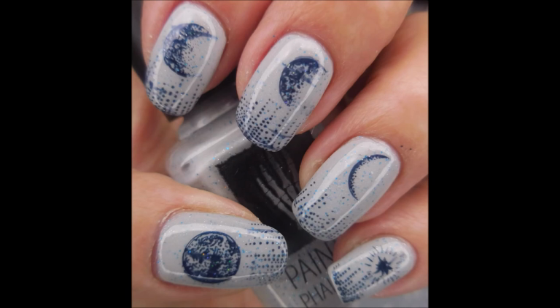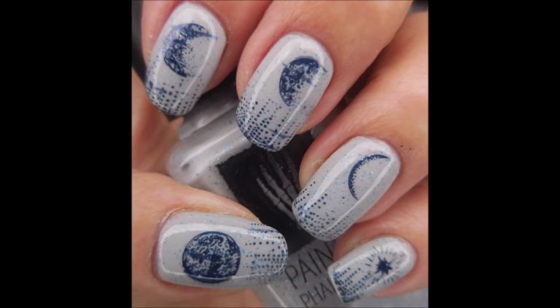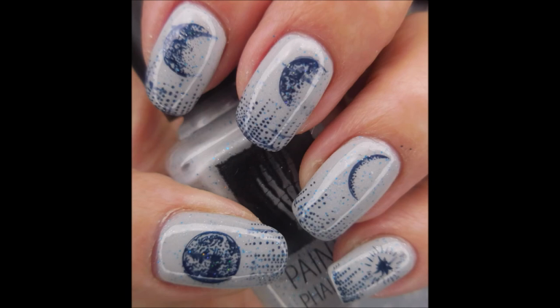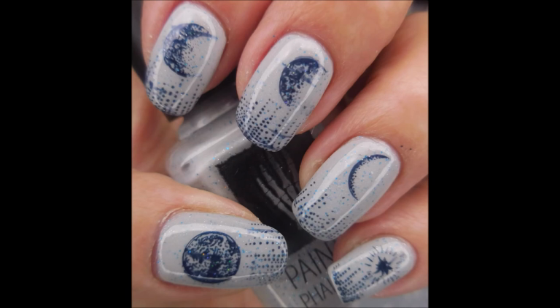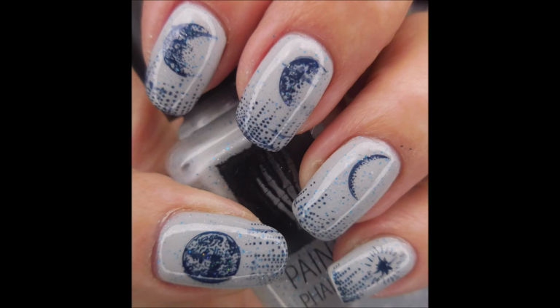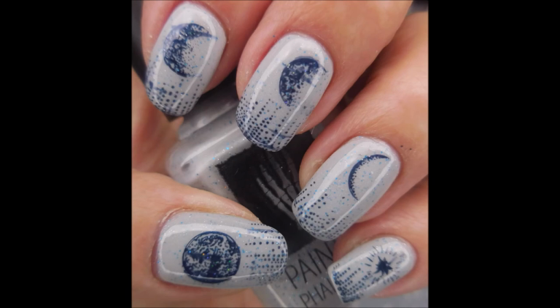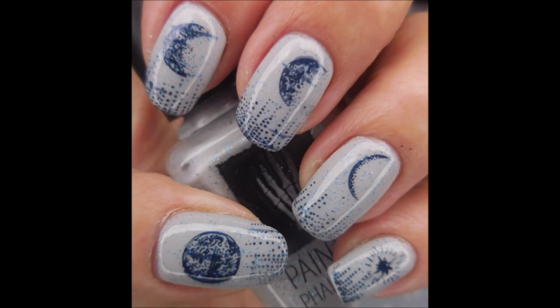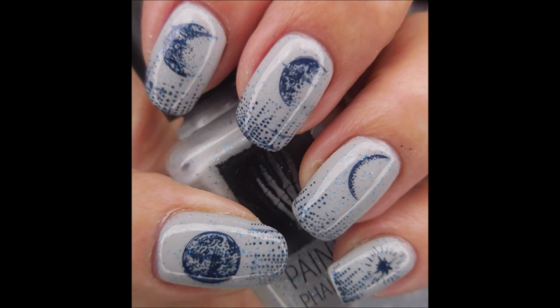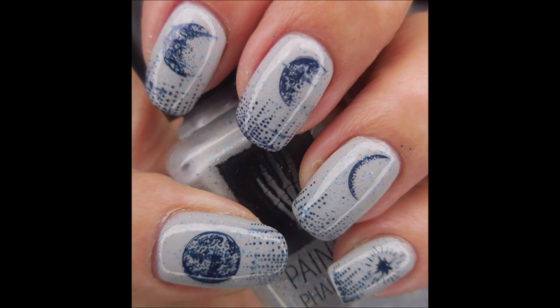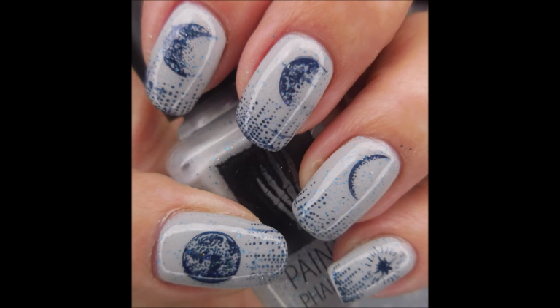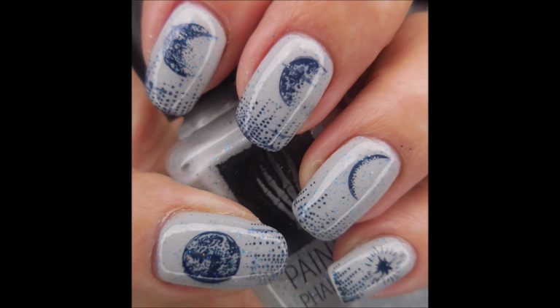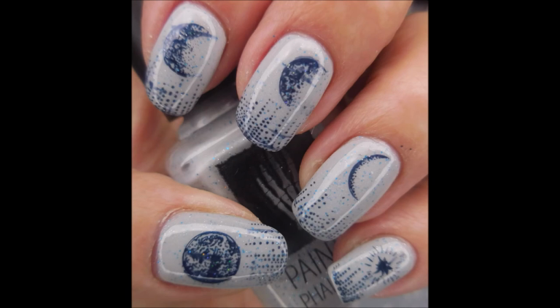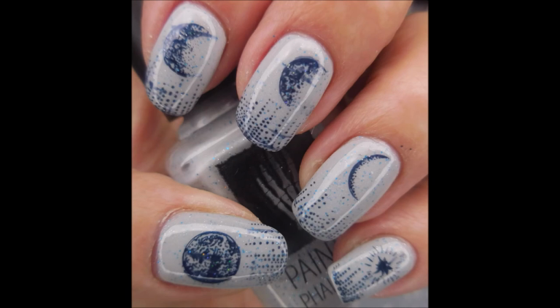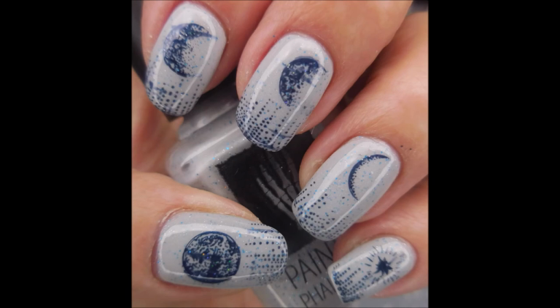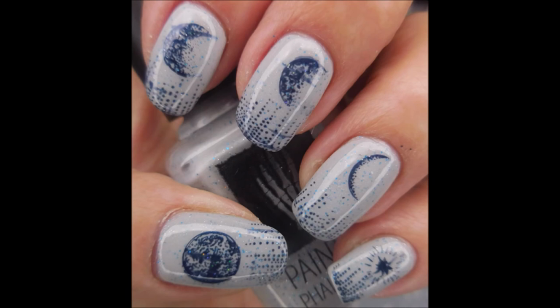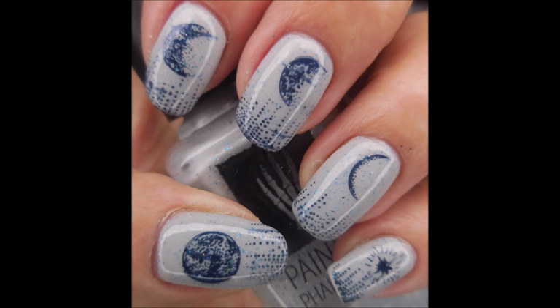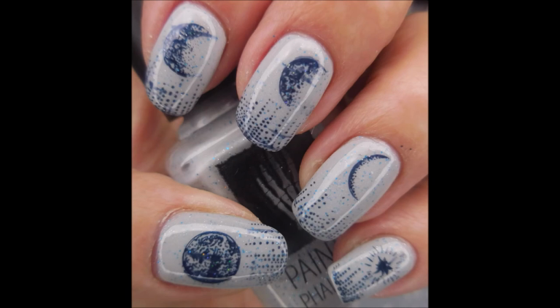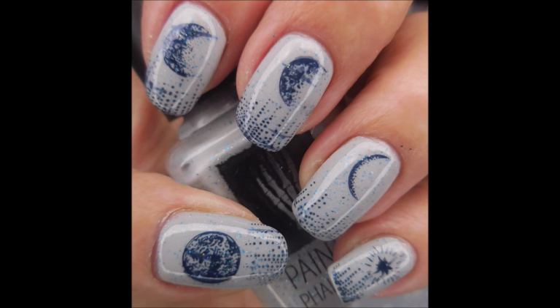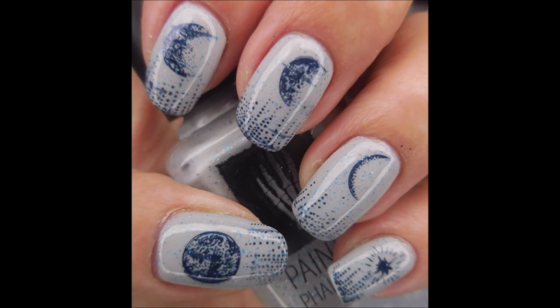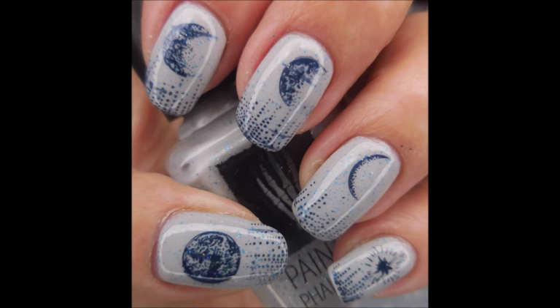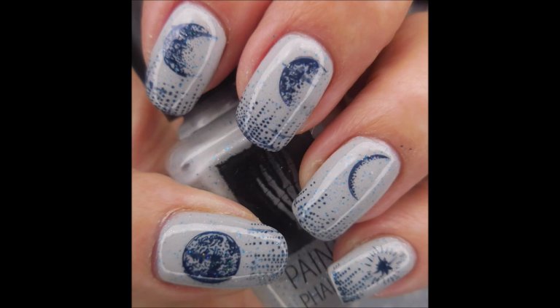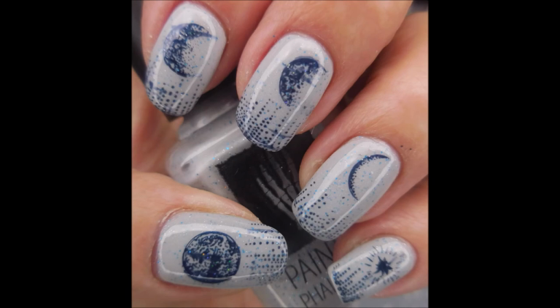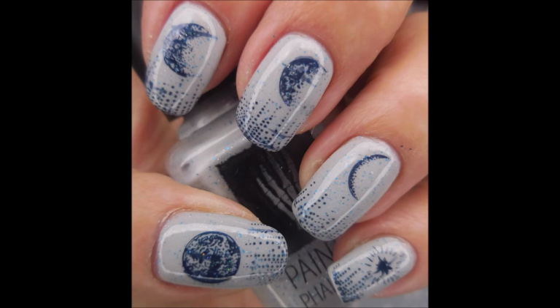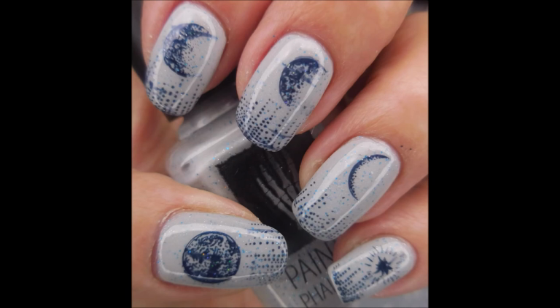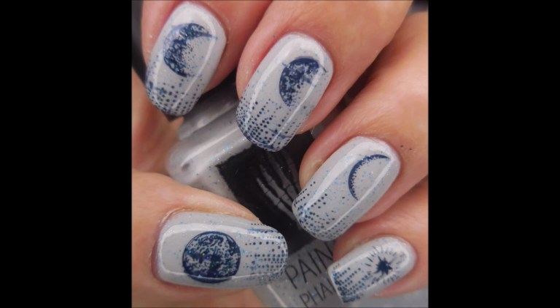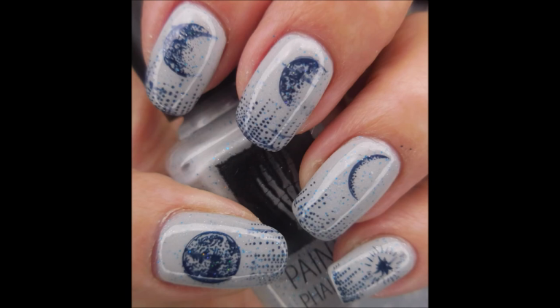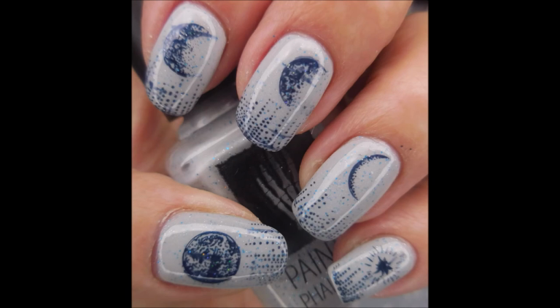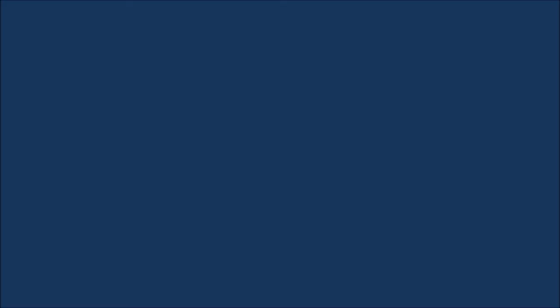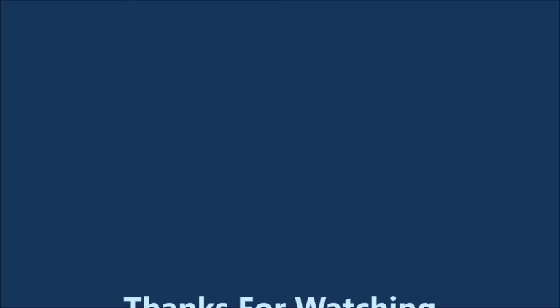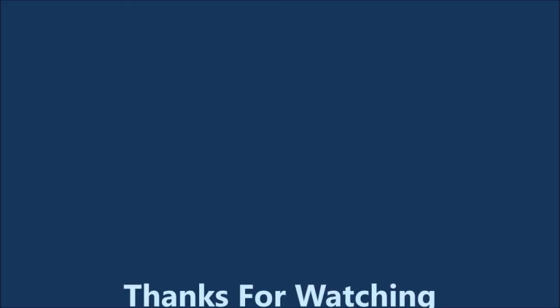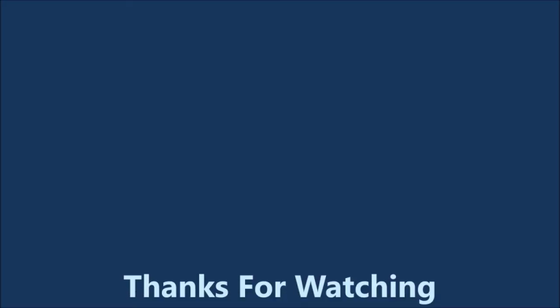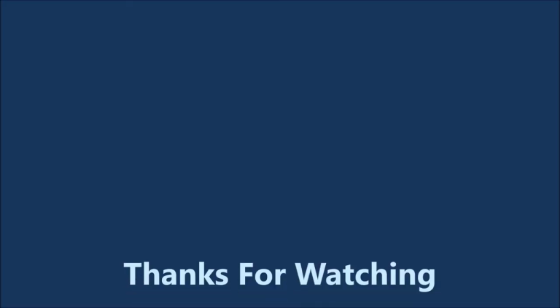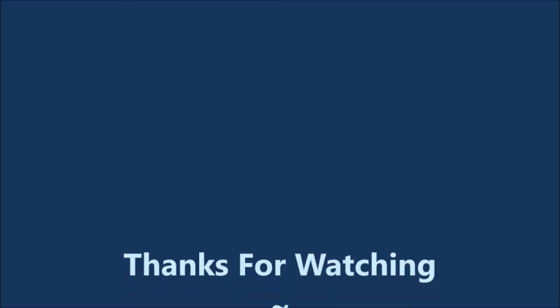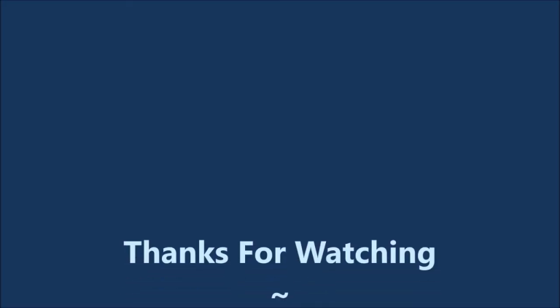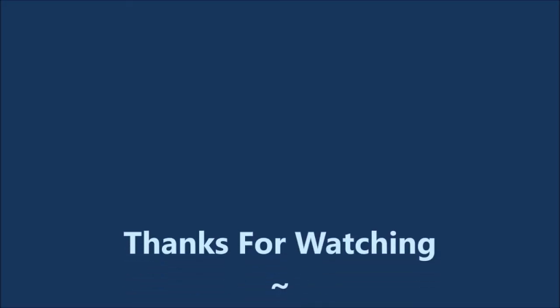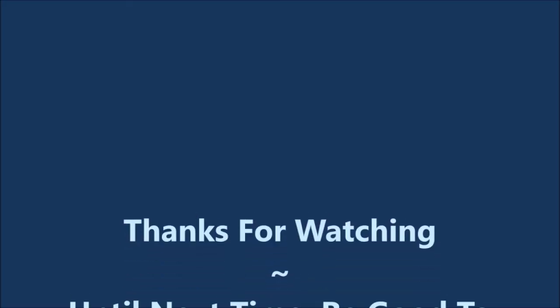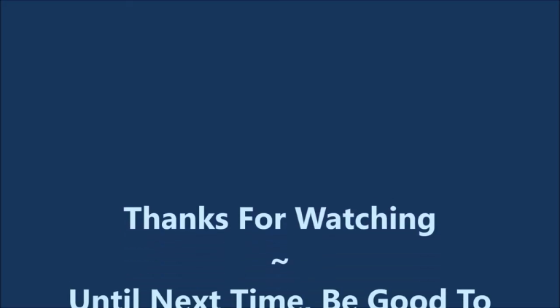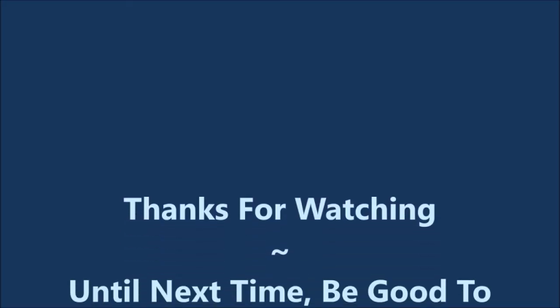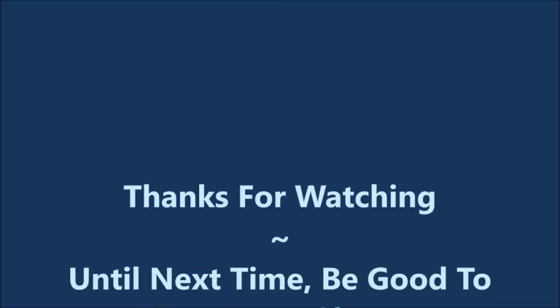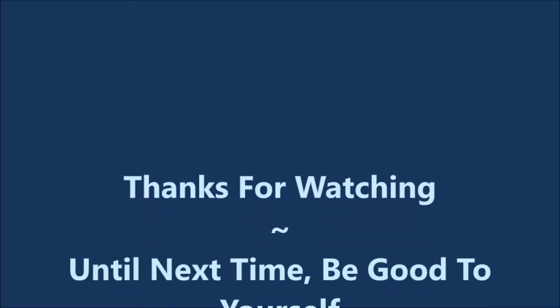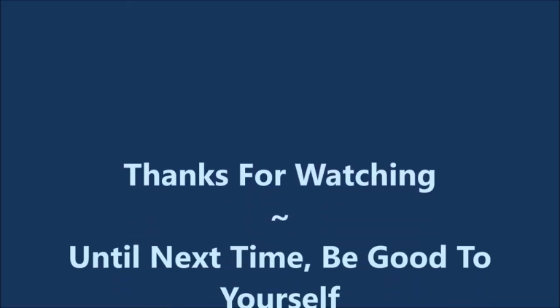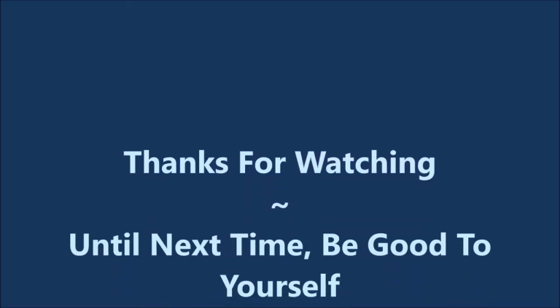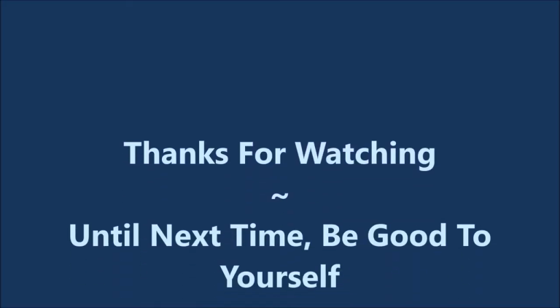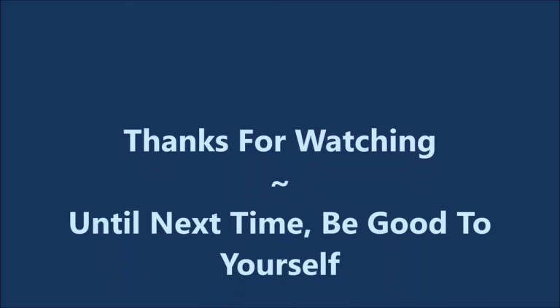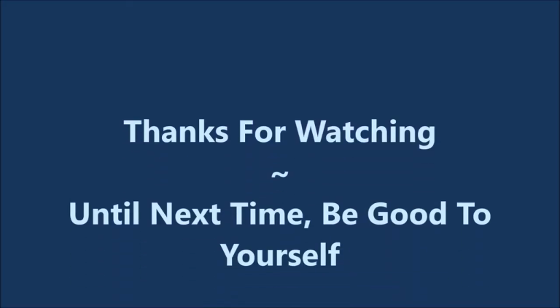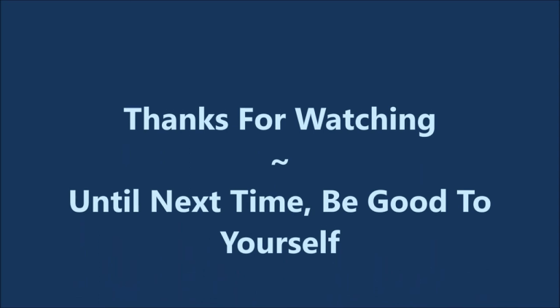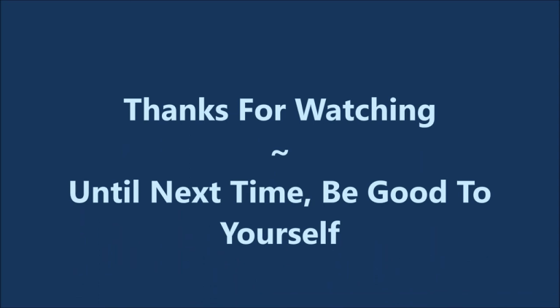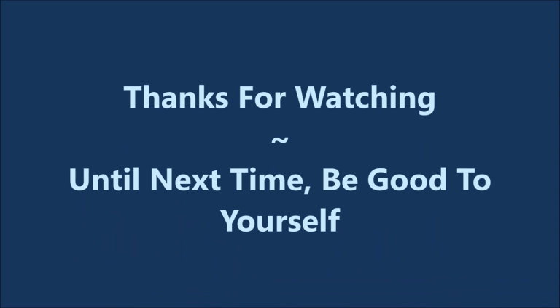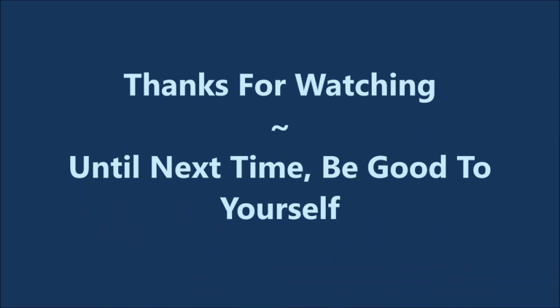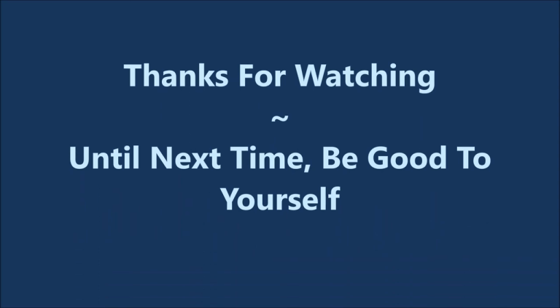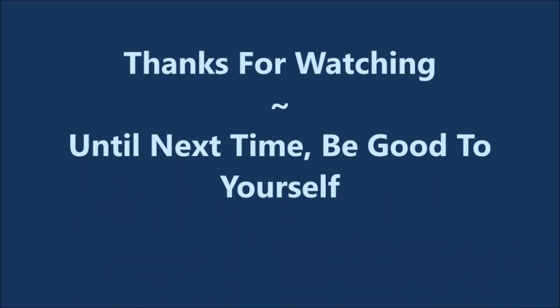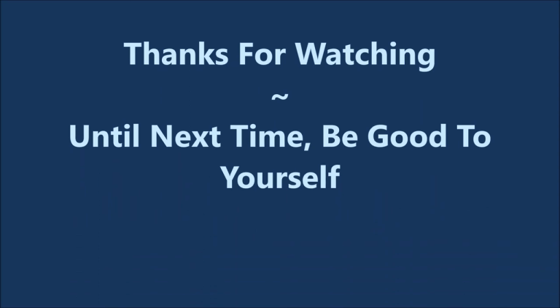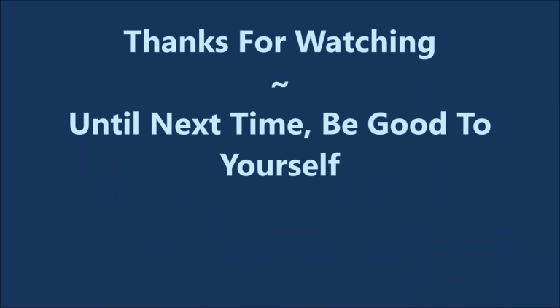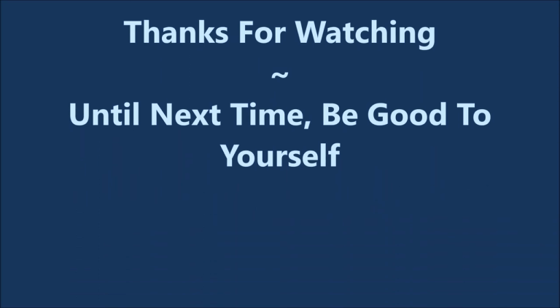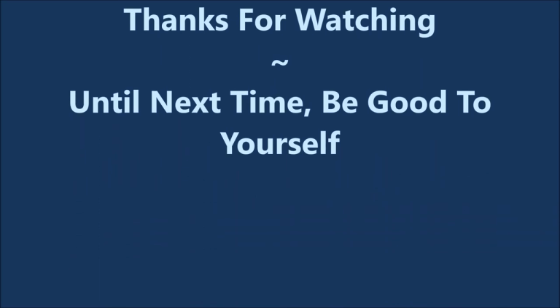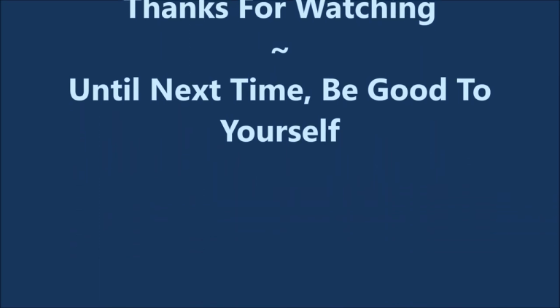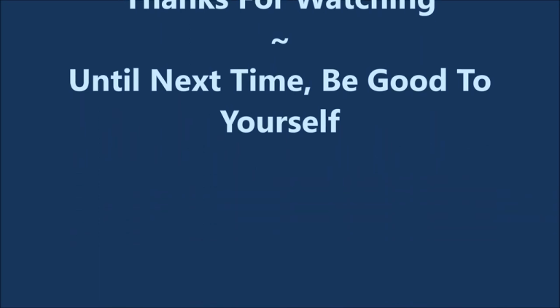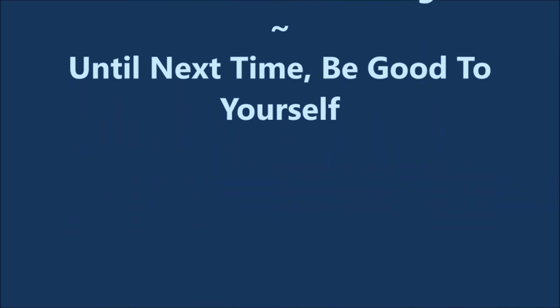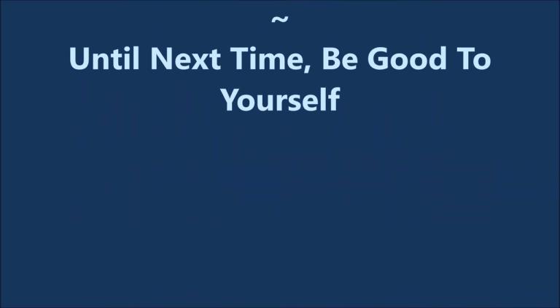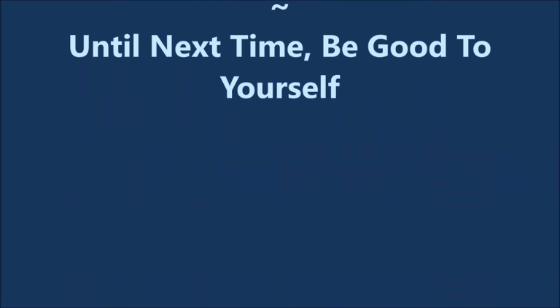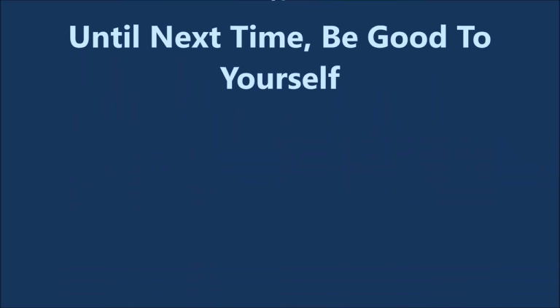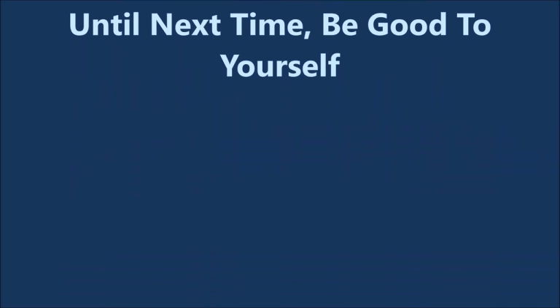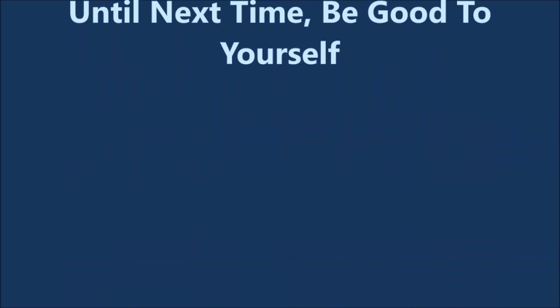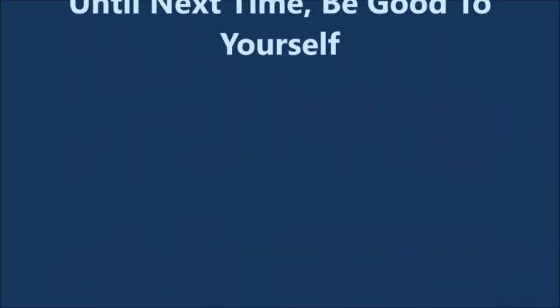I hope you enjoyed this one. Leave me a comment down below and let me know what you think. I want to thank you for watching. Until next time, be good to yourself.